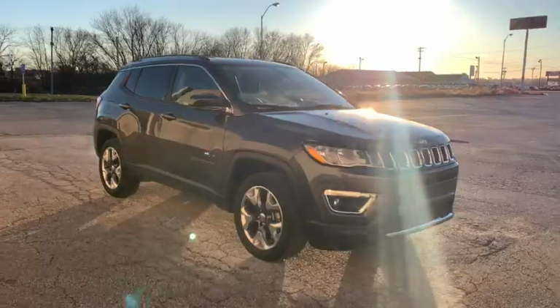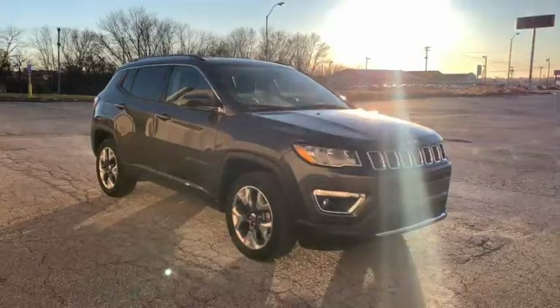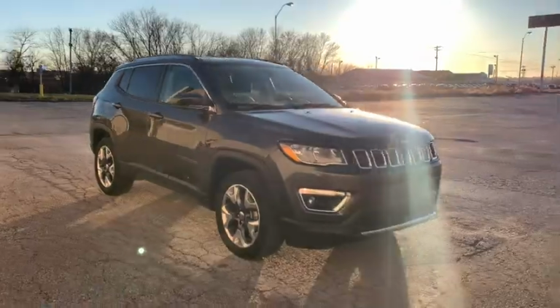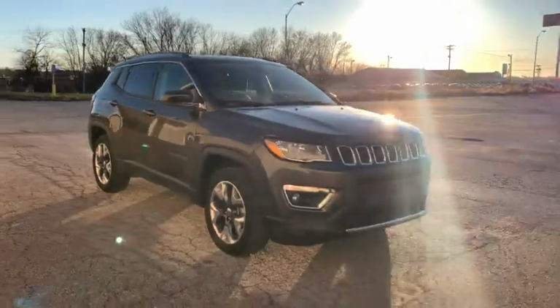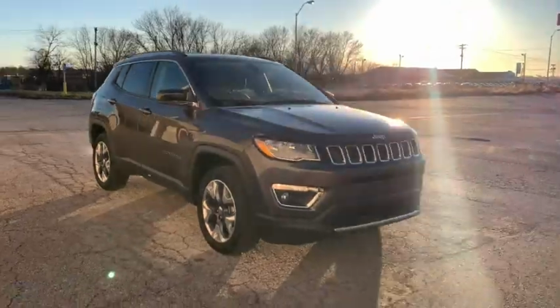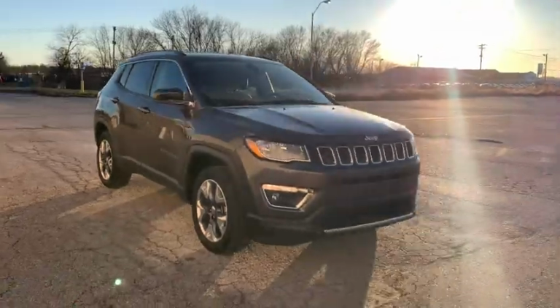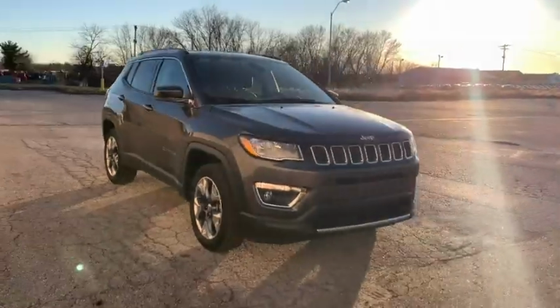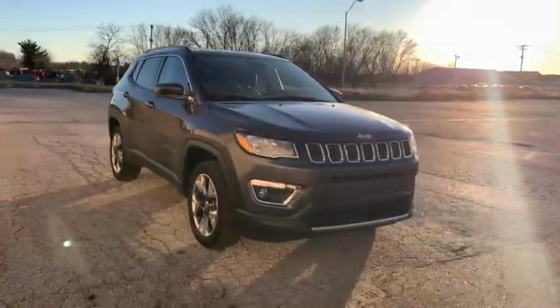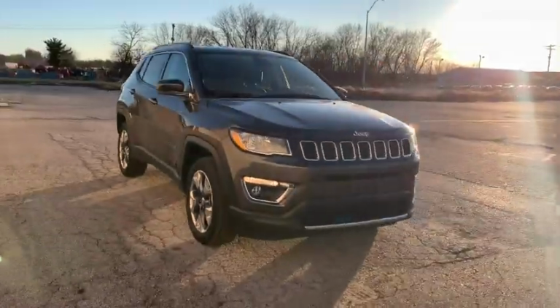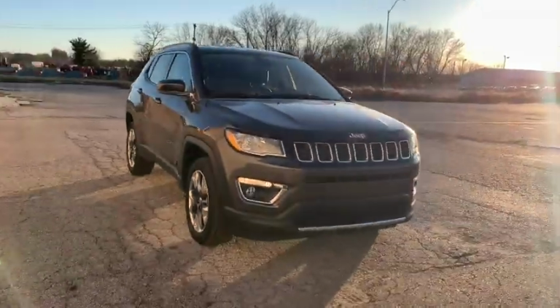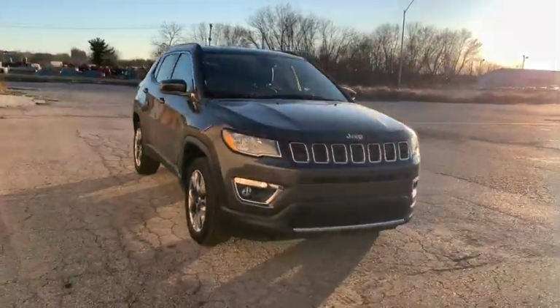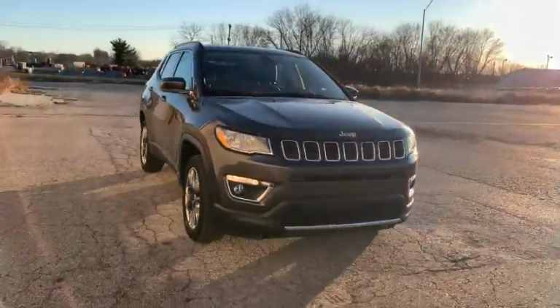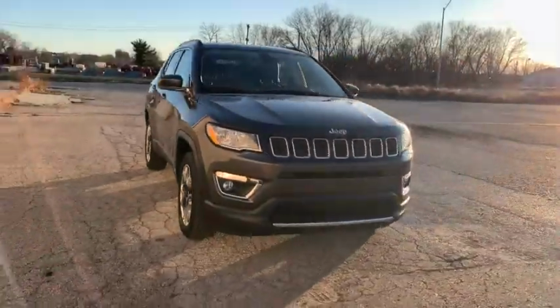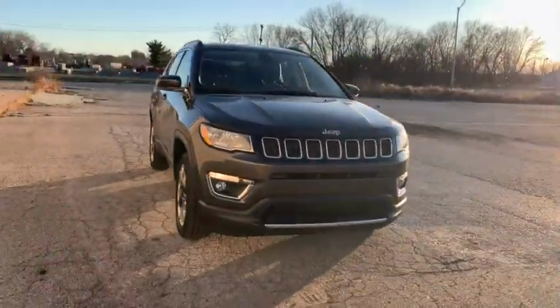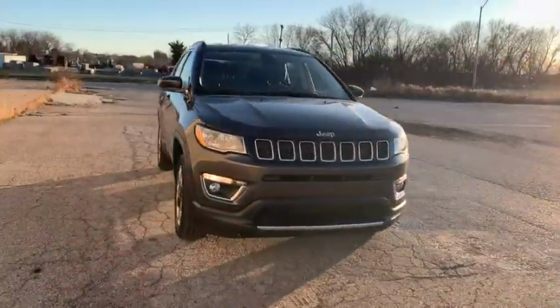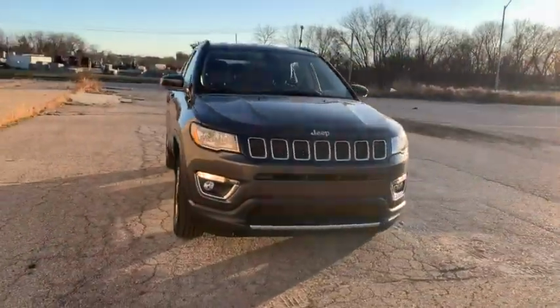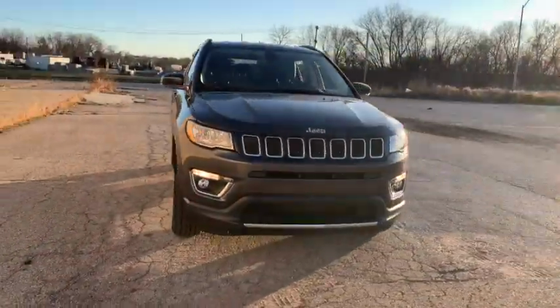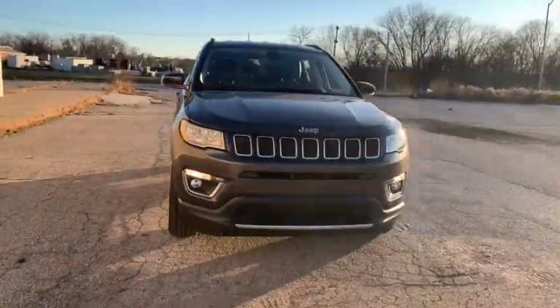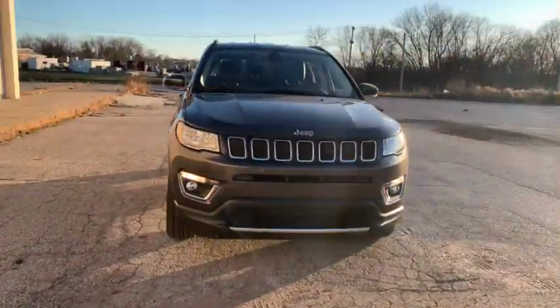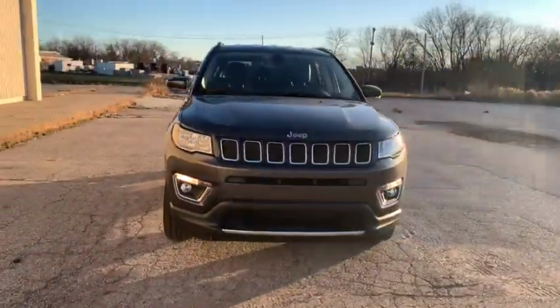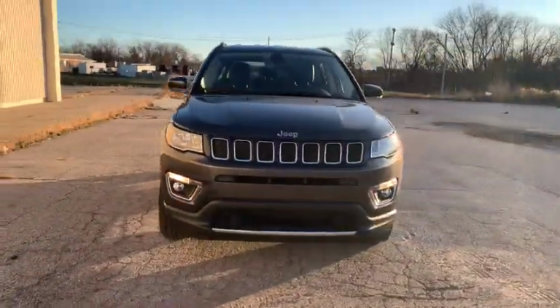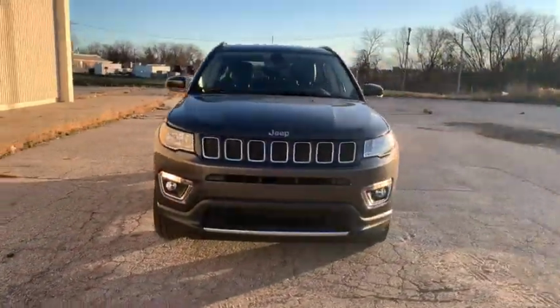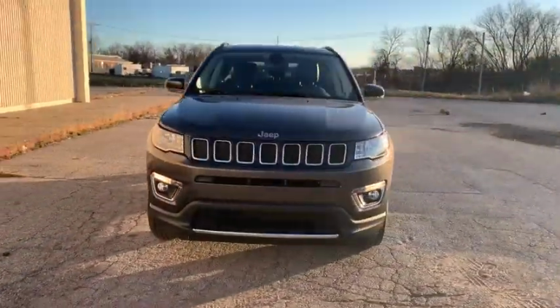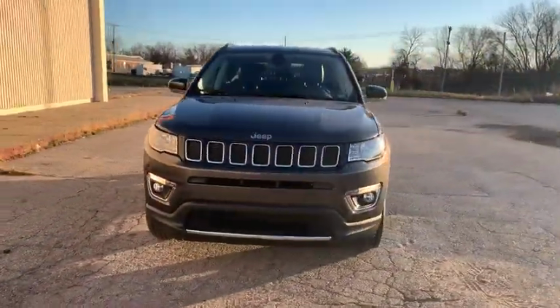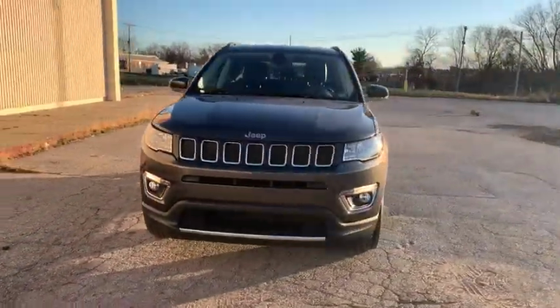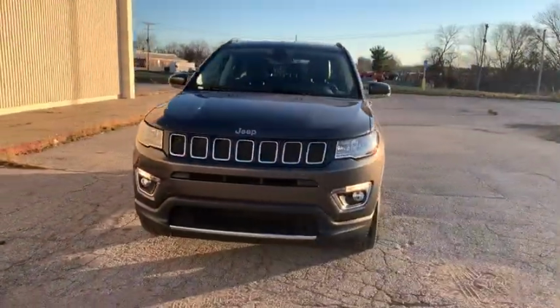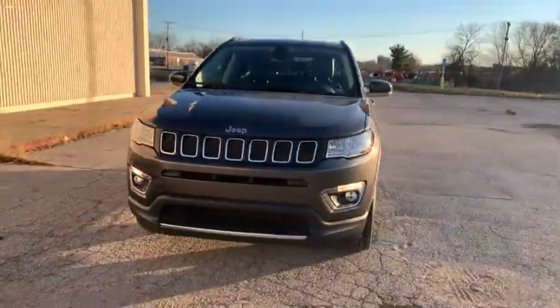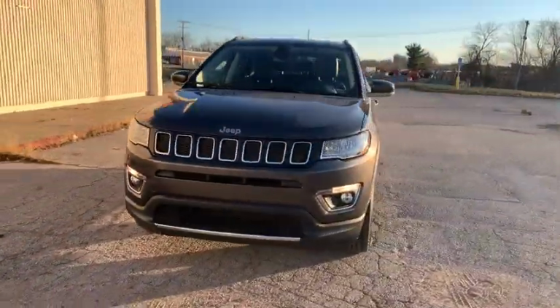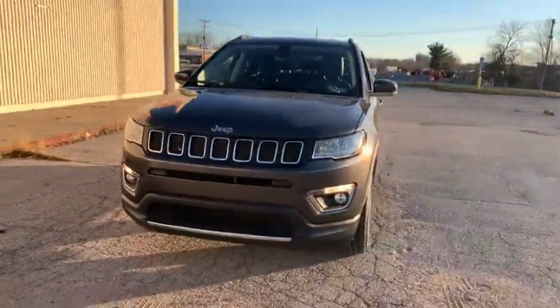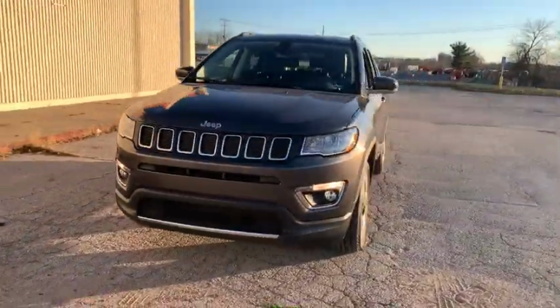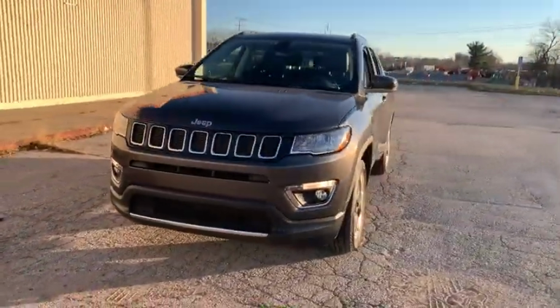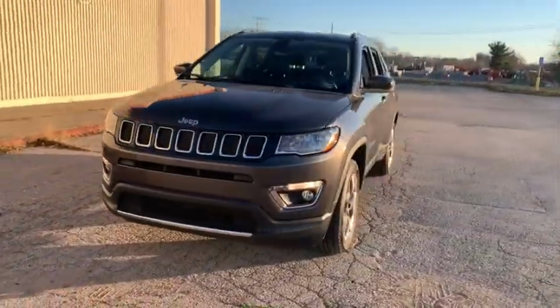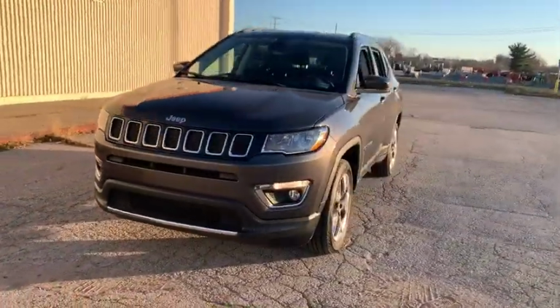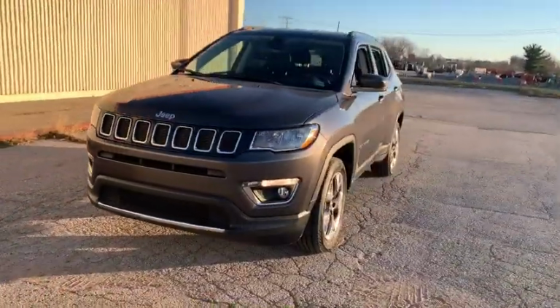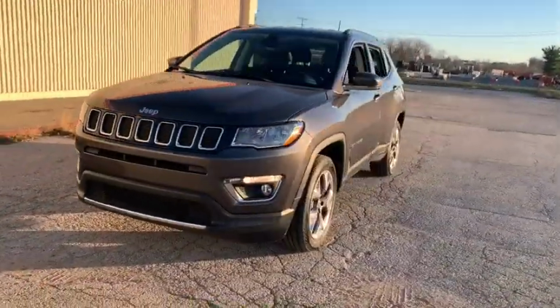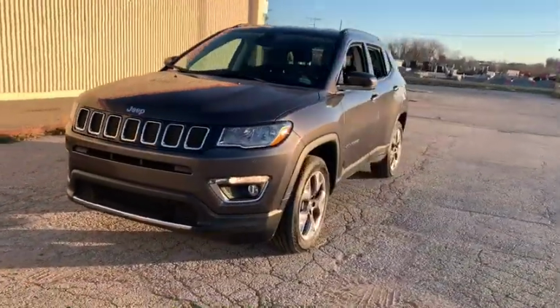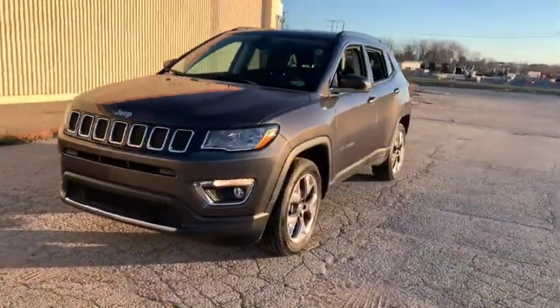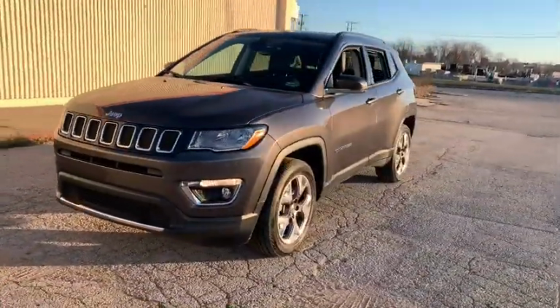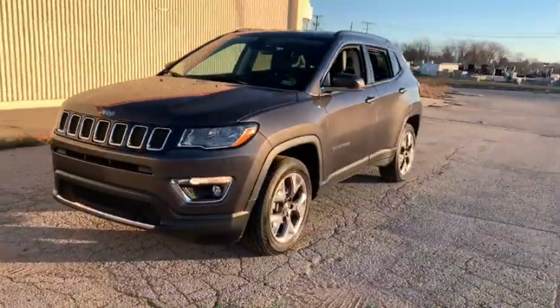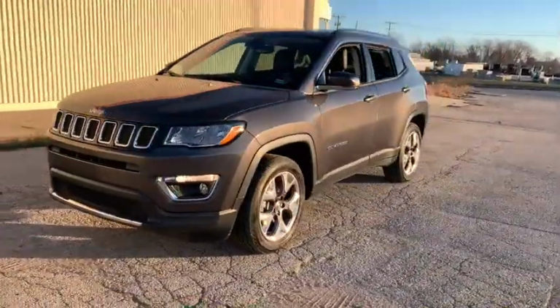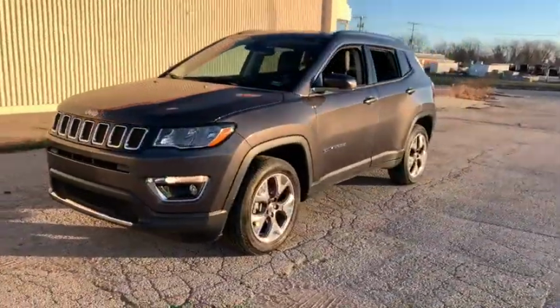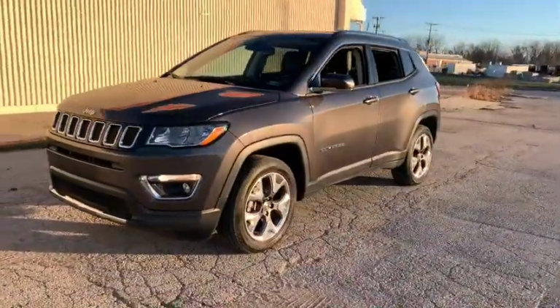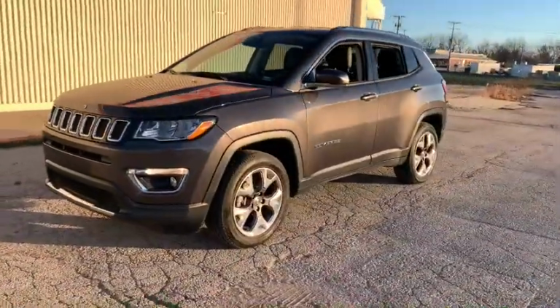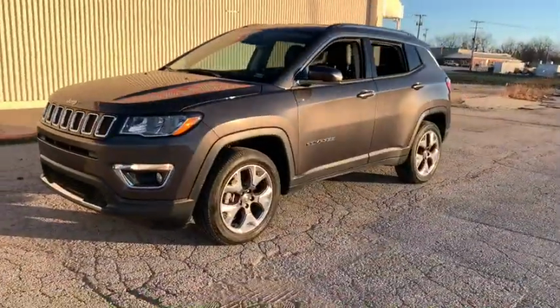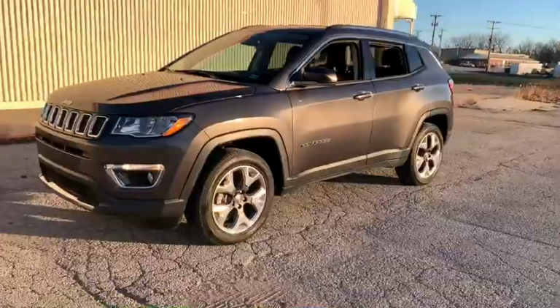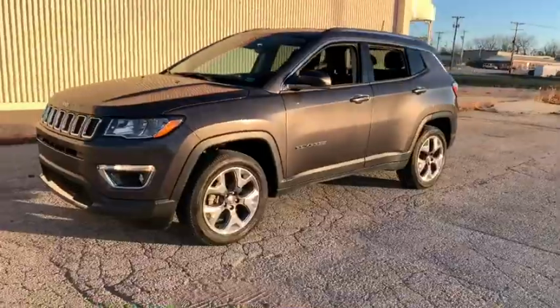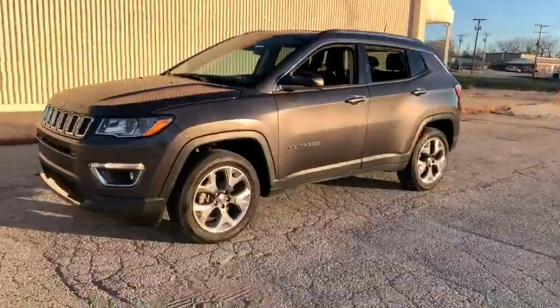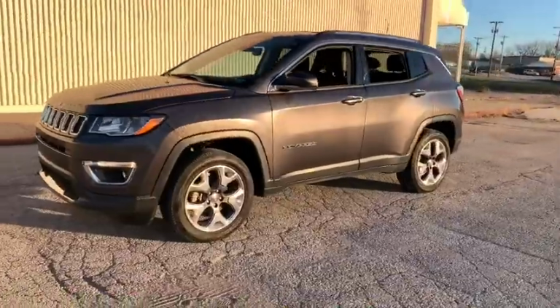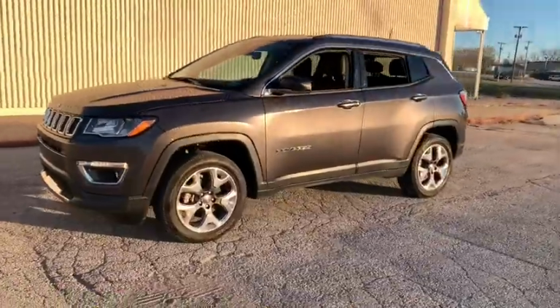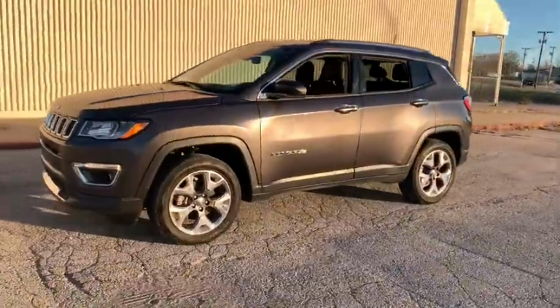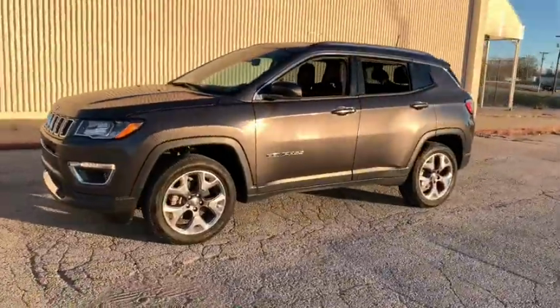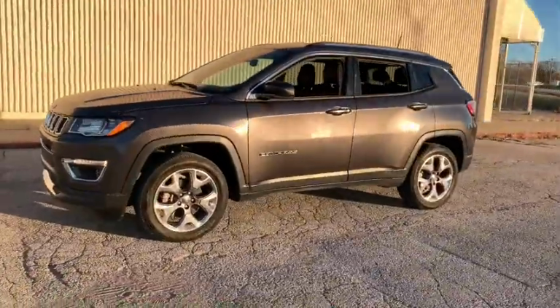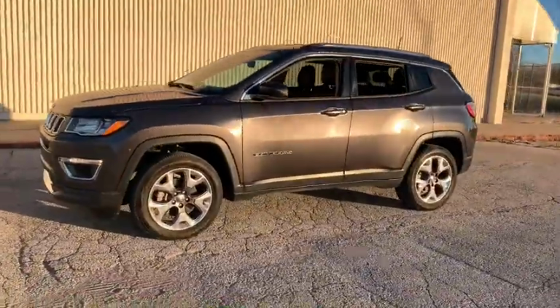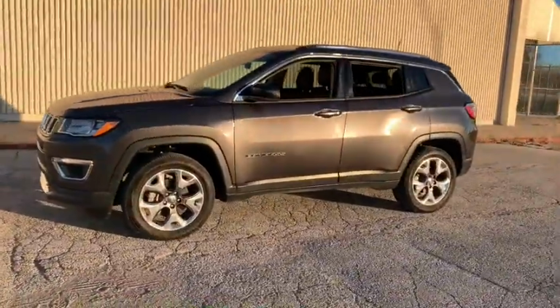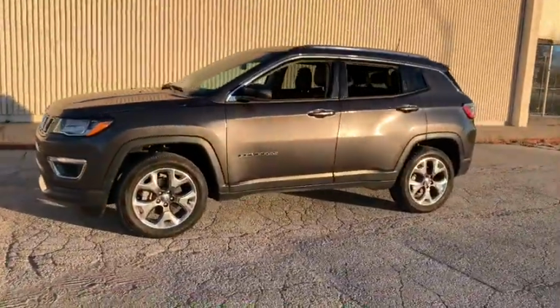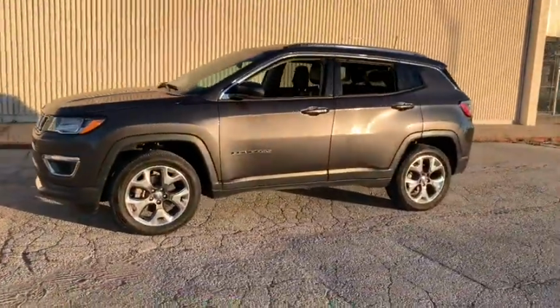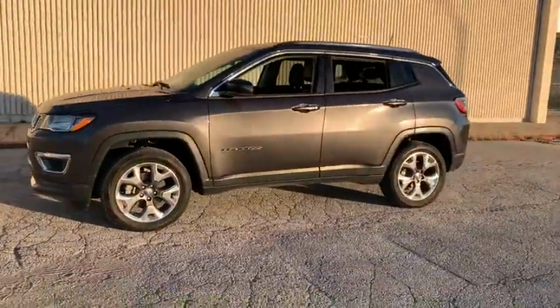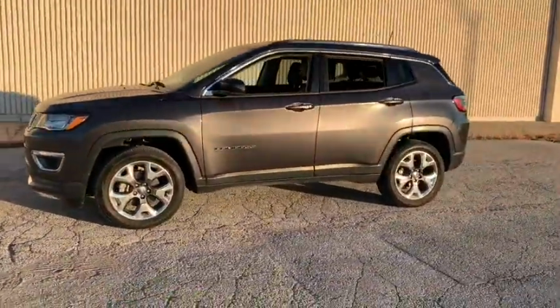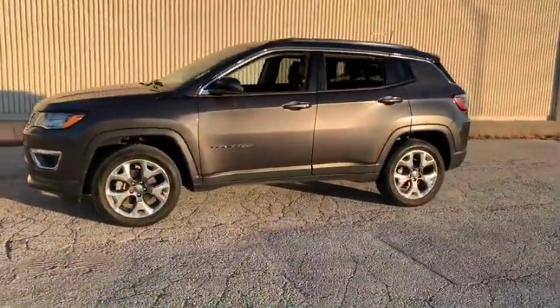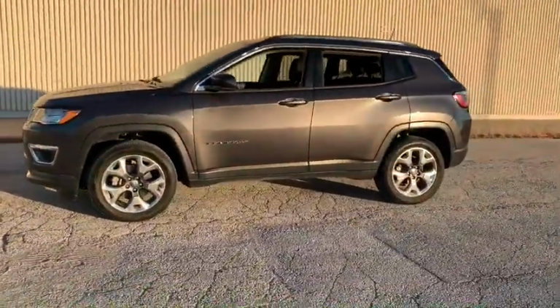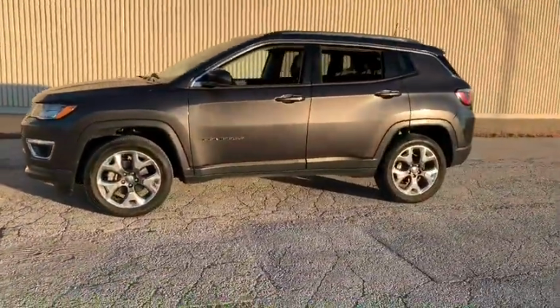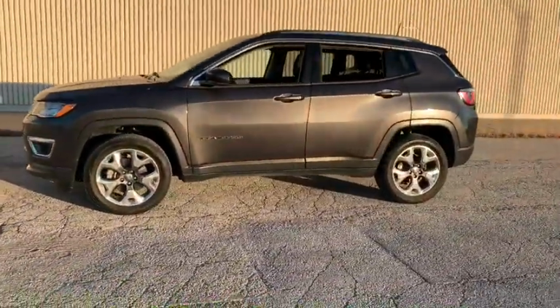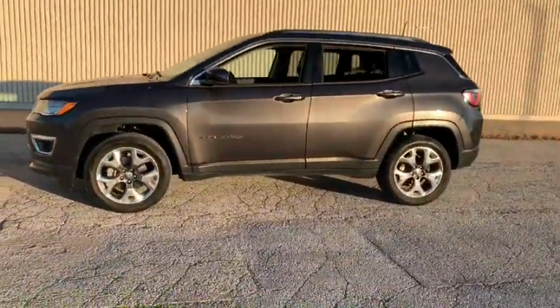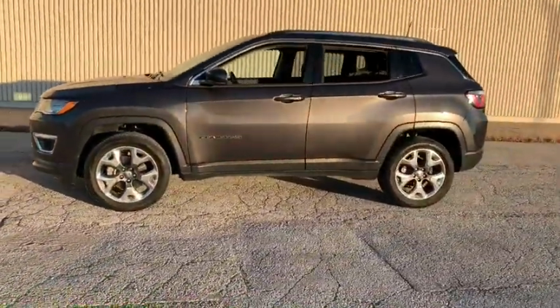We are pleased to show you the 2020 Jeep Compass. The Jeep Compass has a solid, sophisticated 16-valve engine.